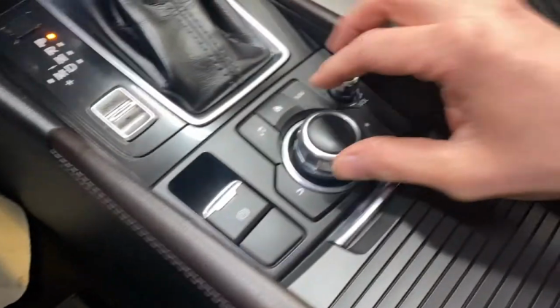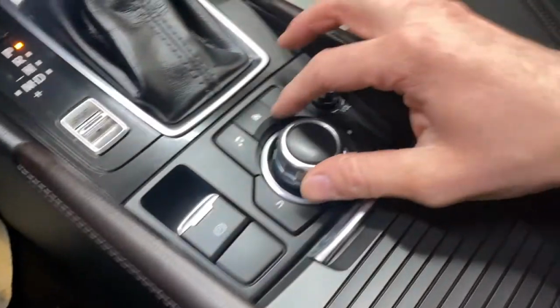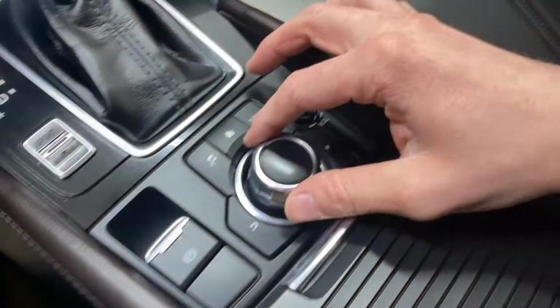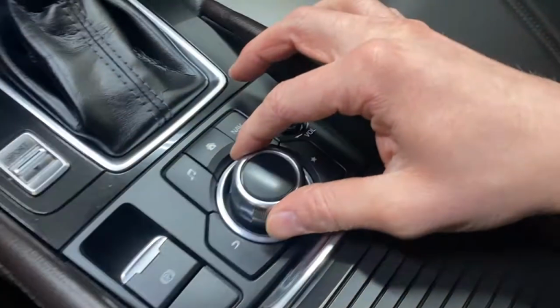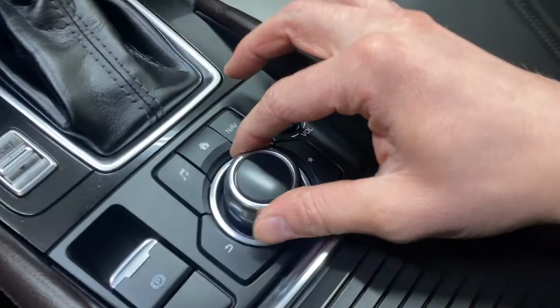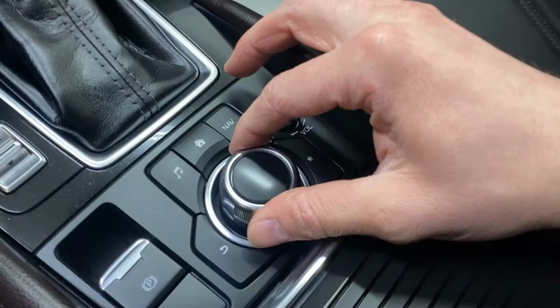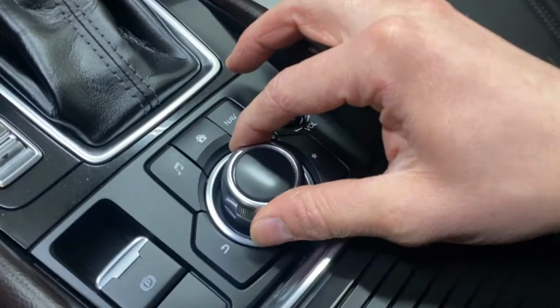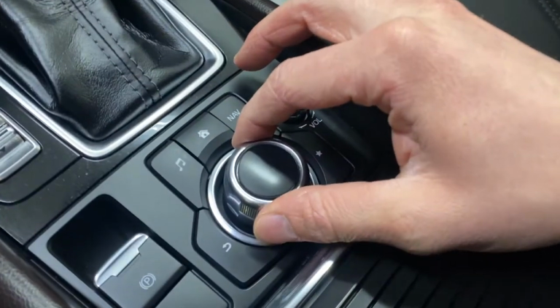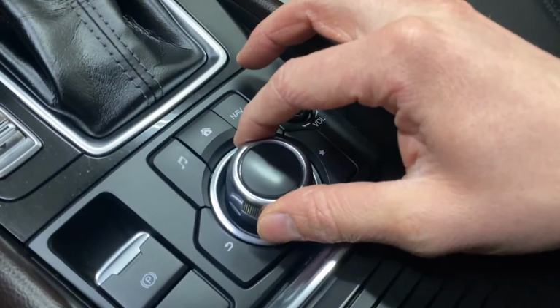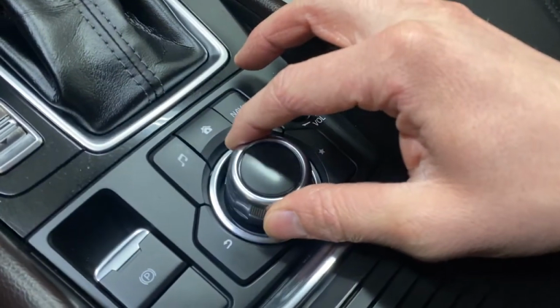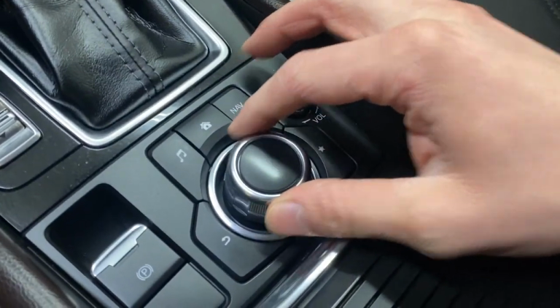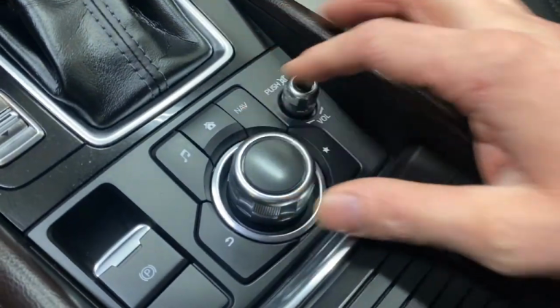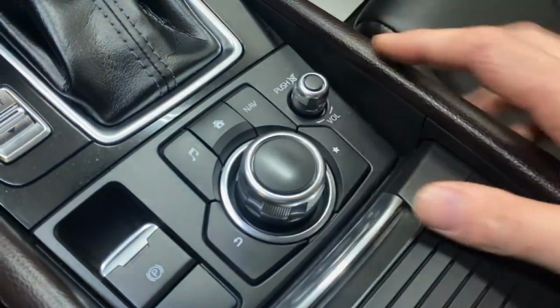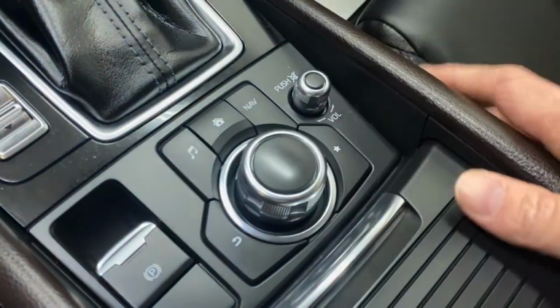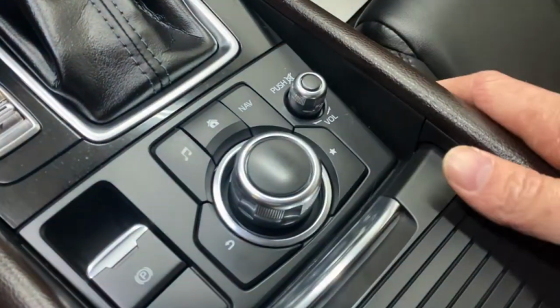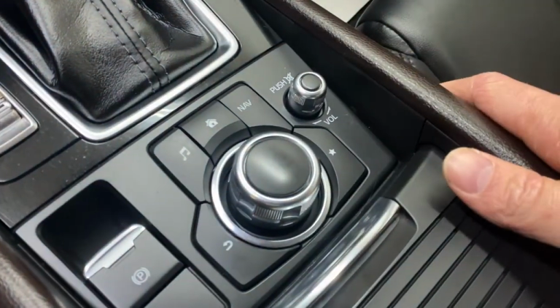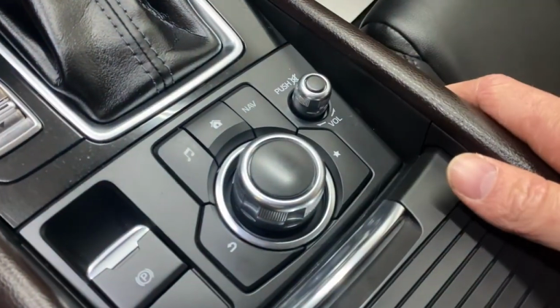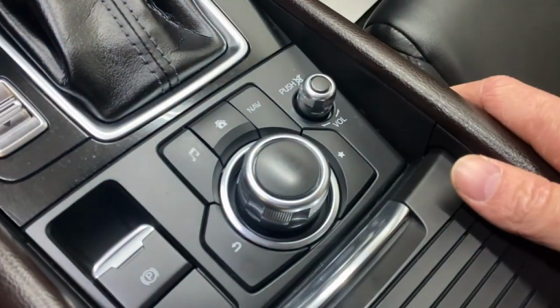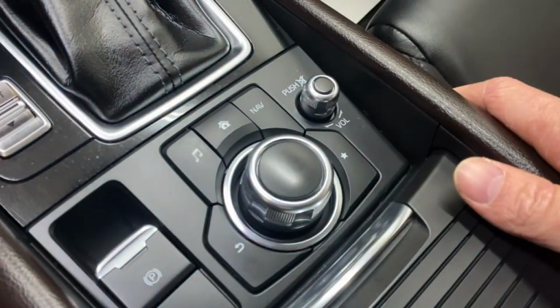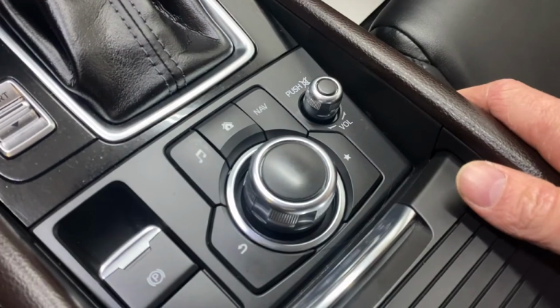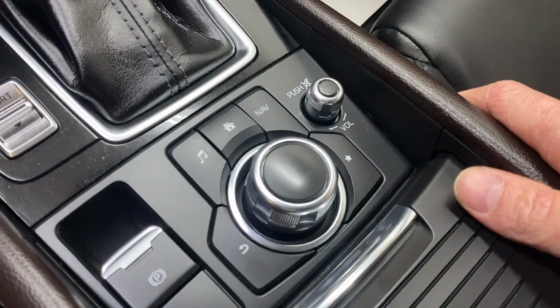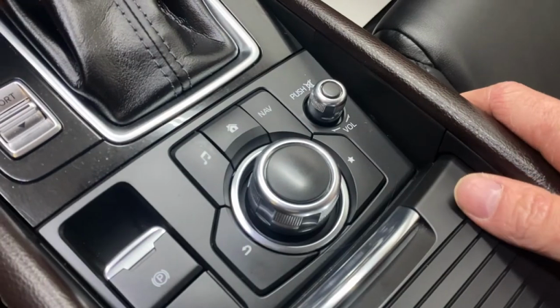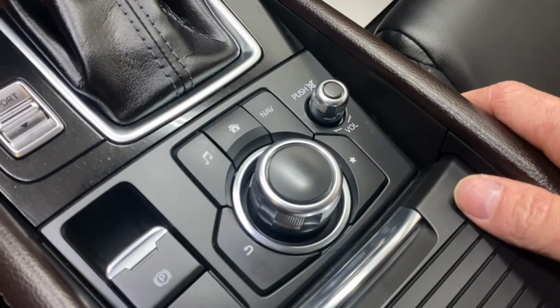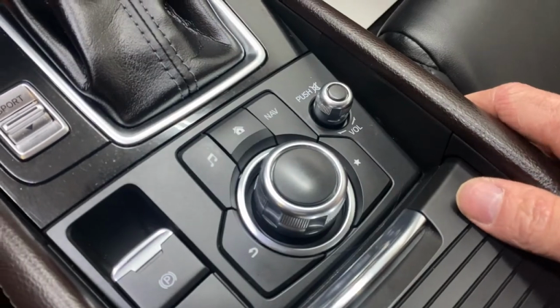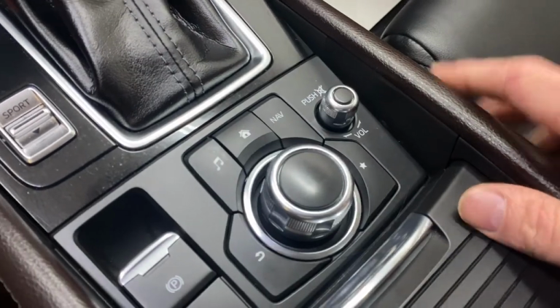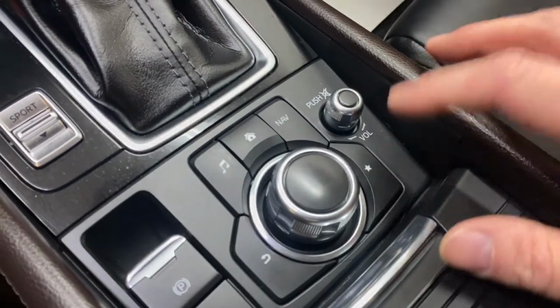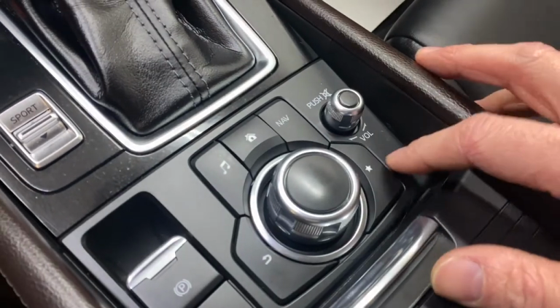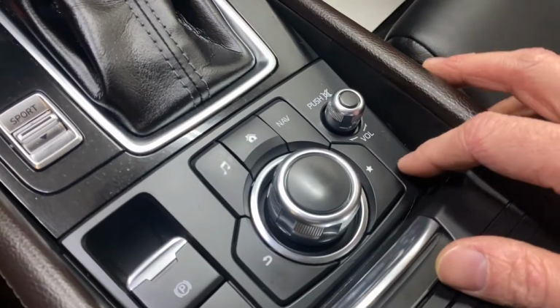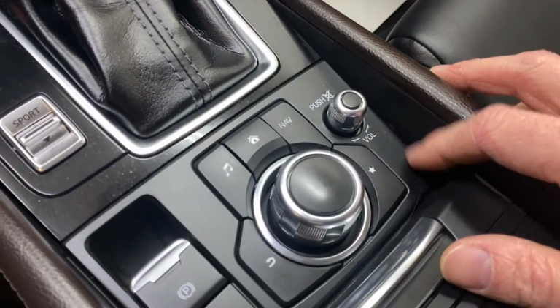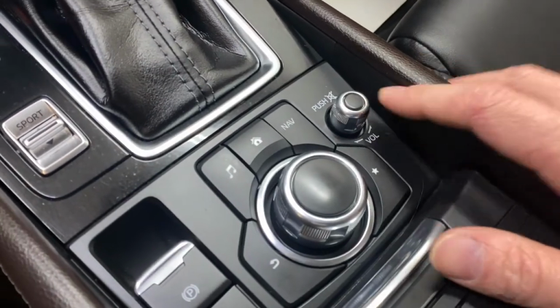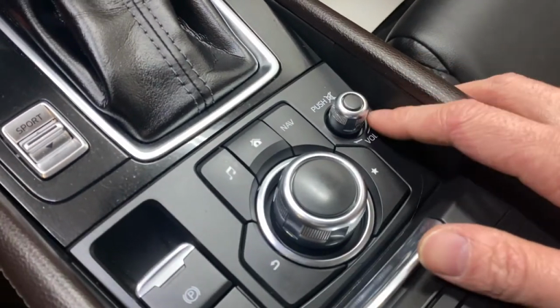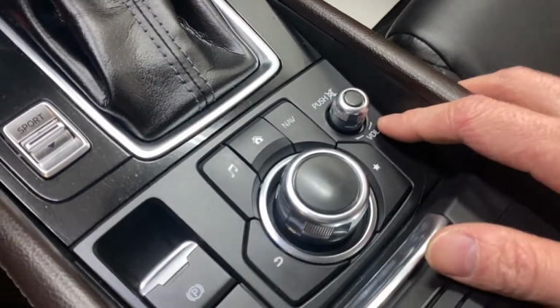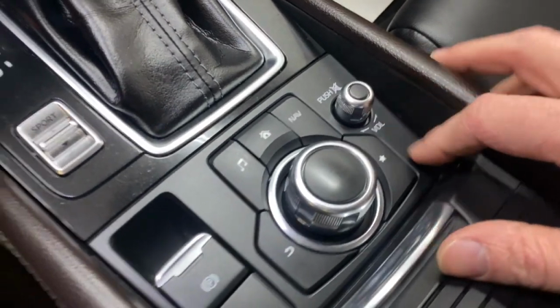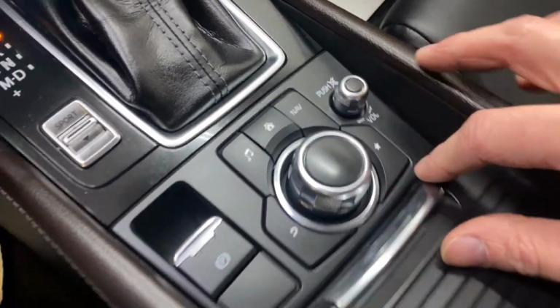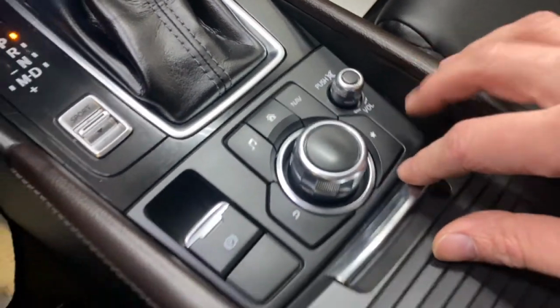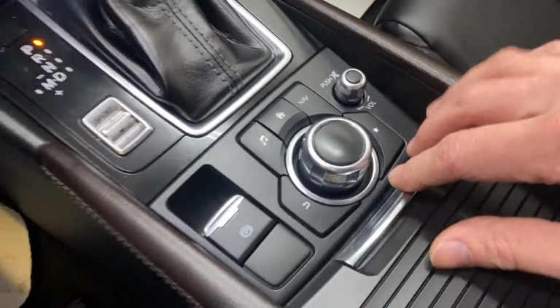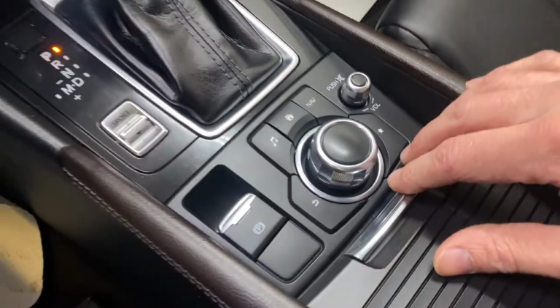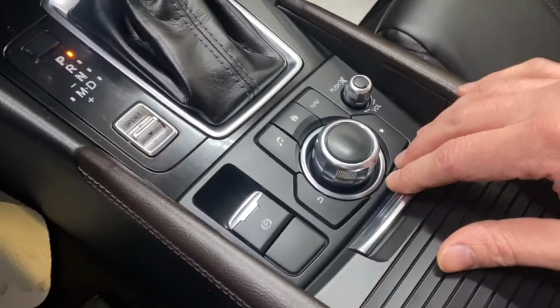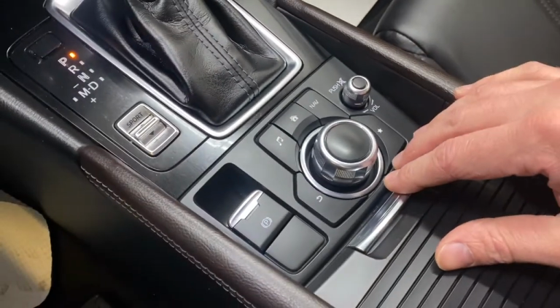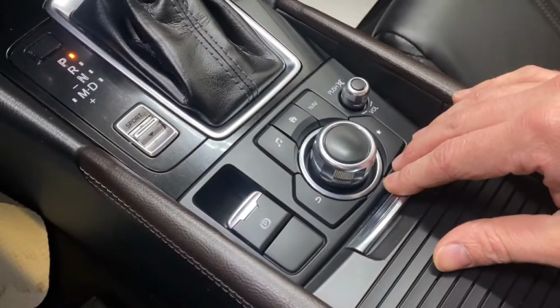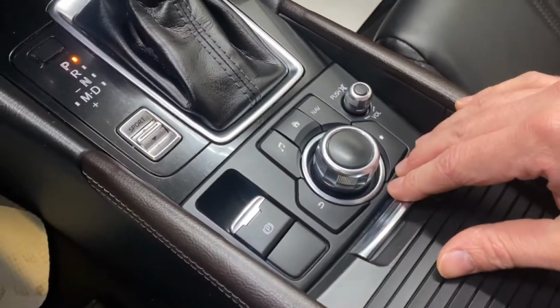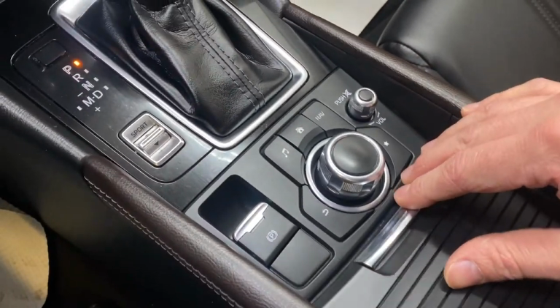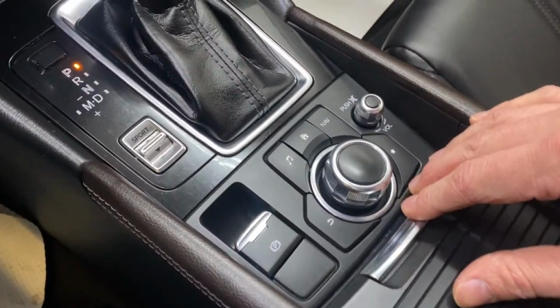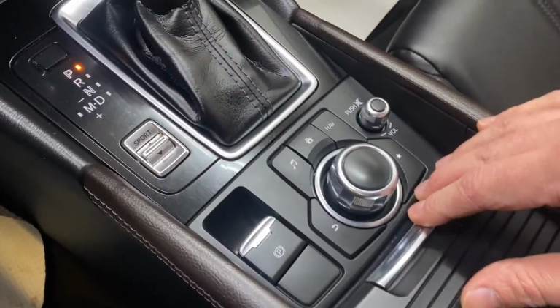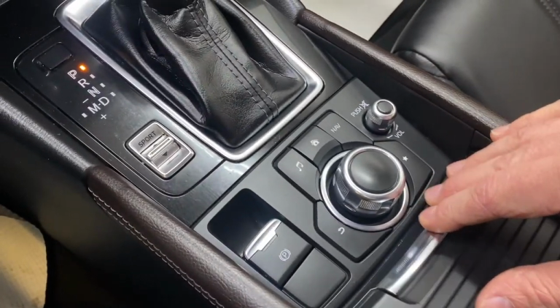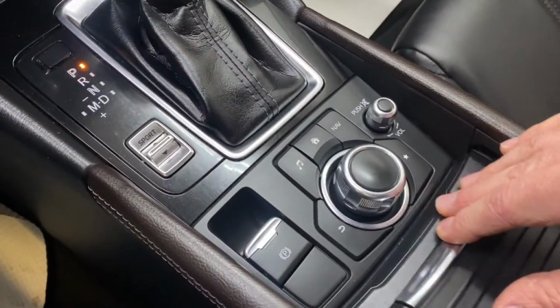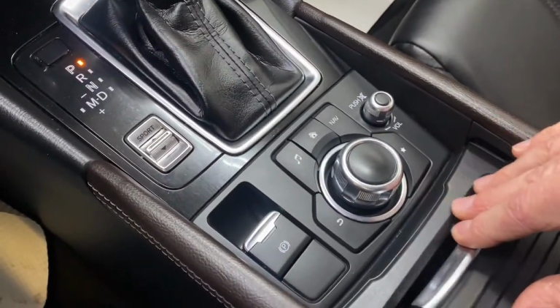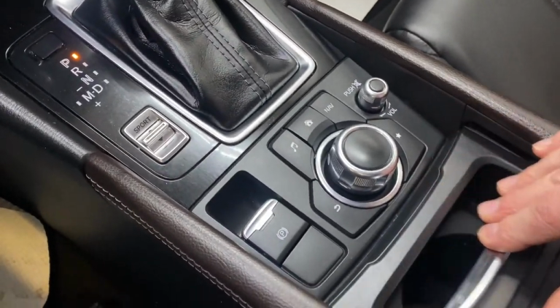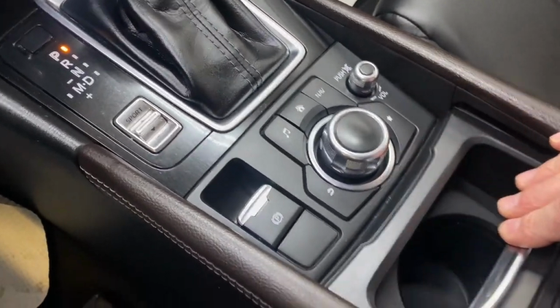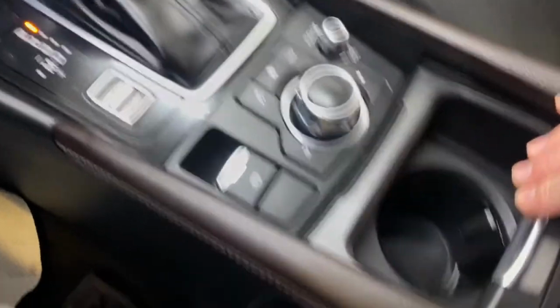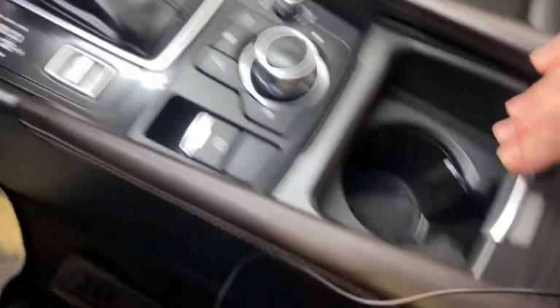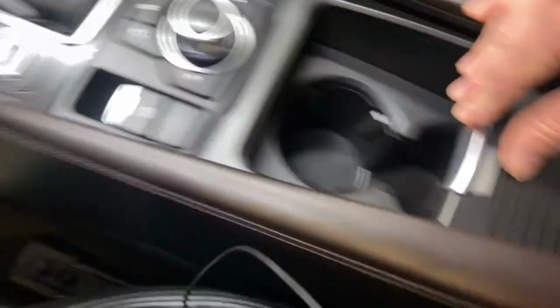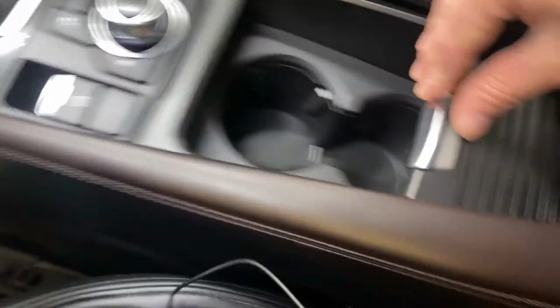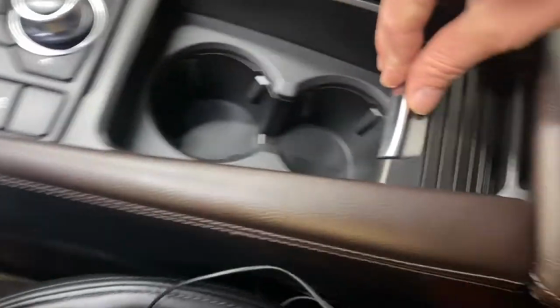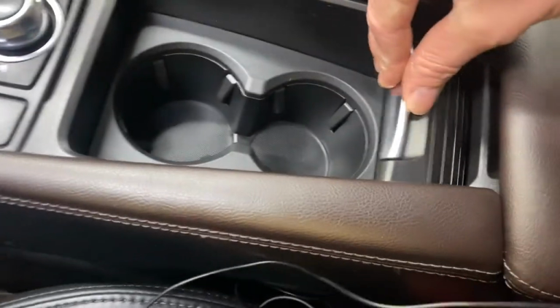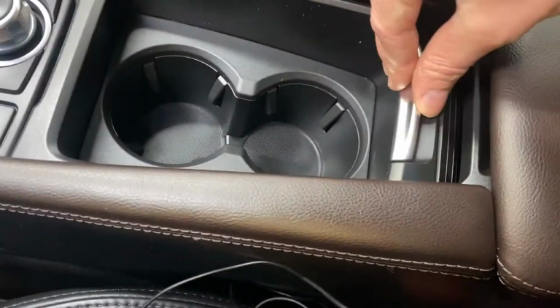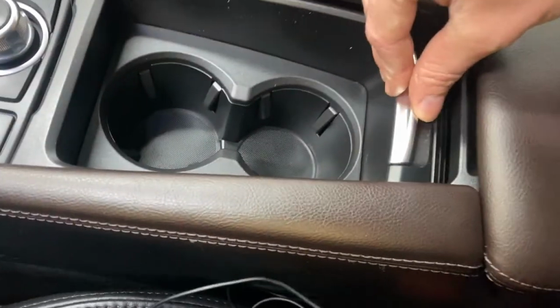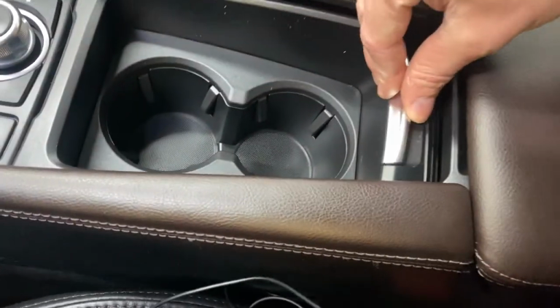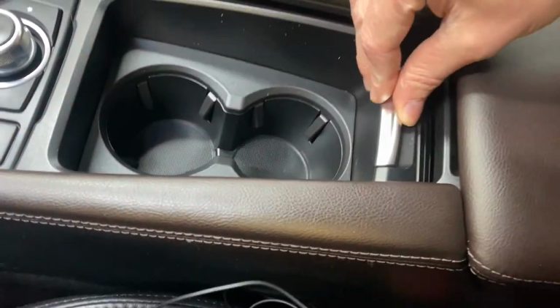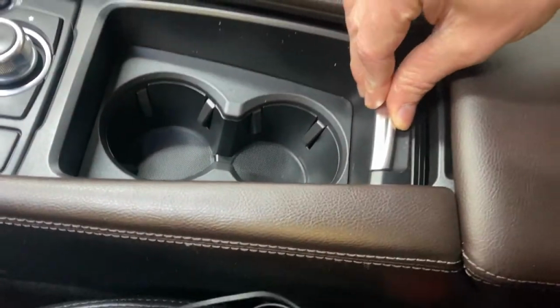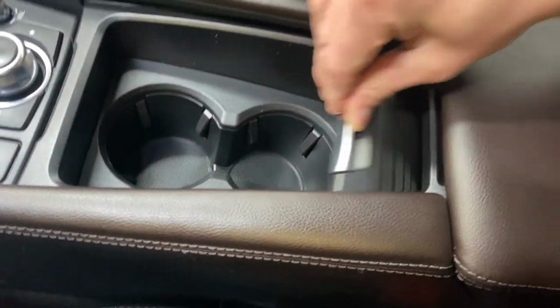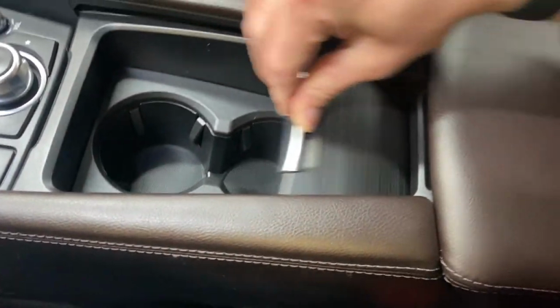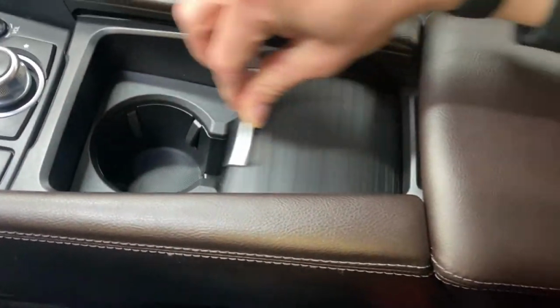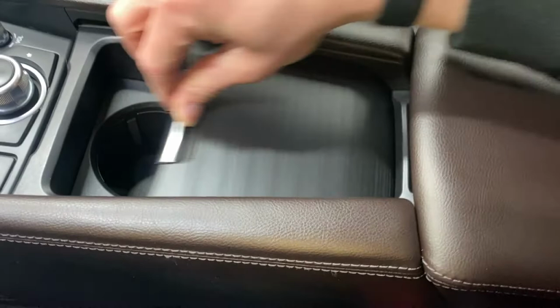The HMI commander is a tactile dial with five buttons for quick action, as well as your volume rocker, sport mode, and cup holders underneath.